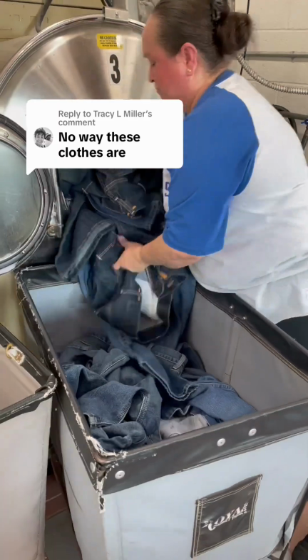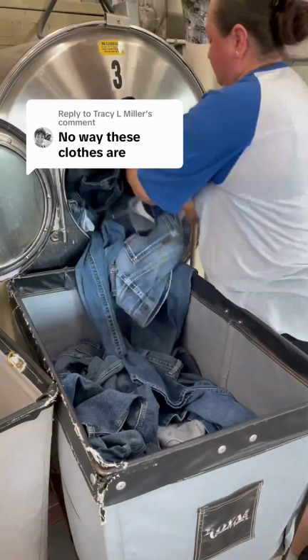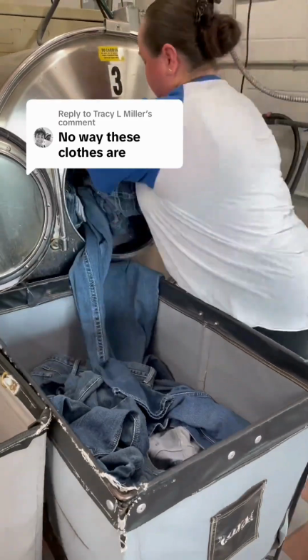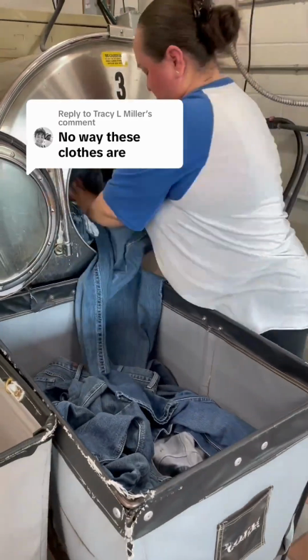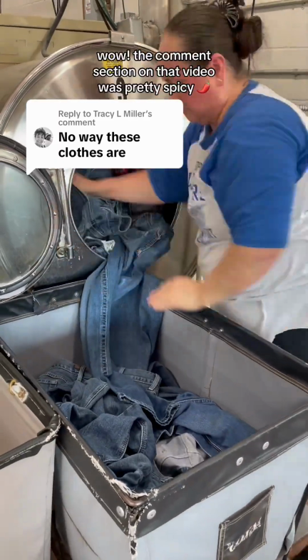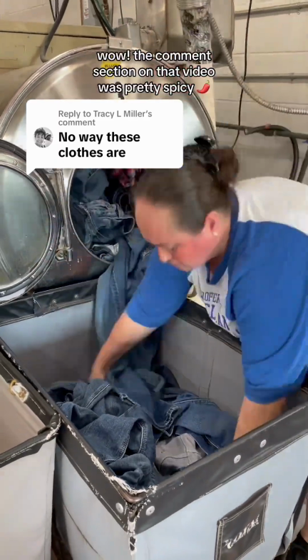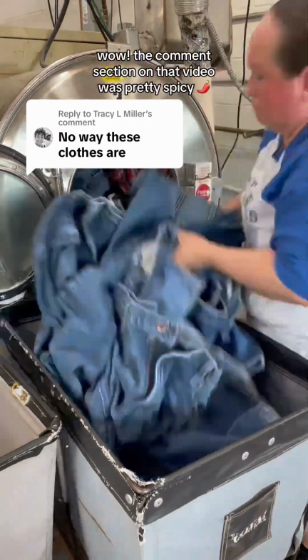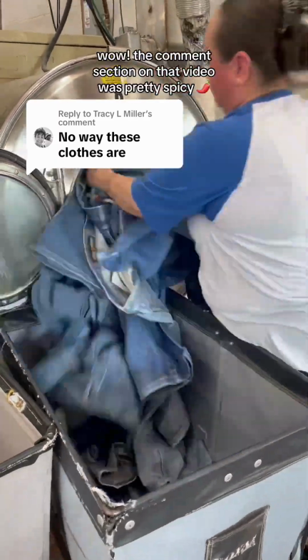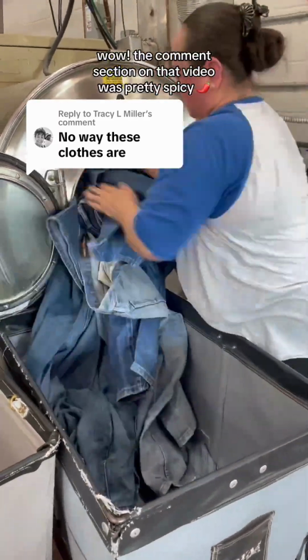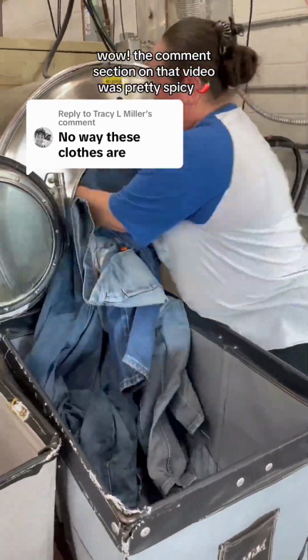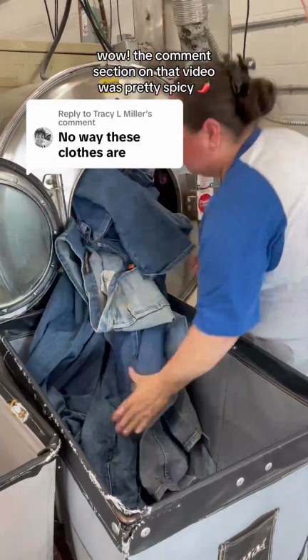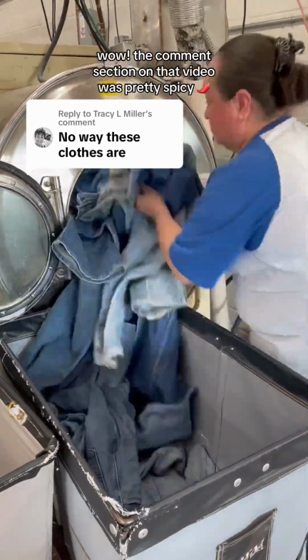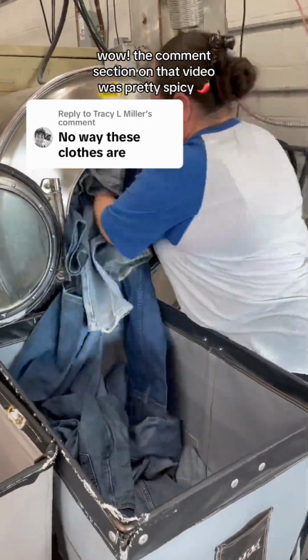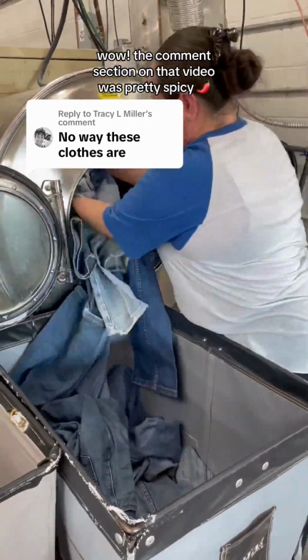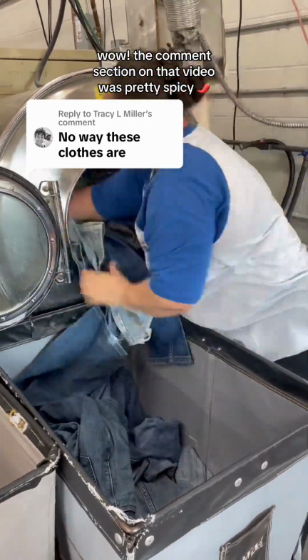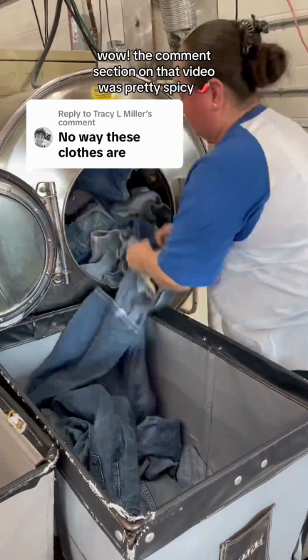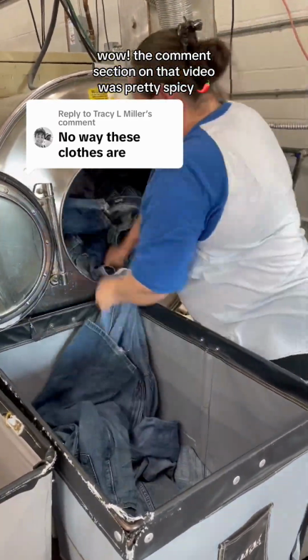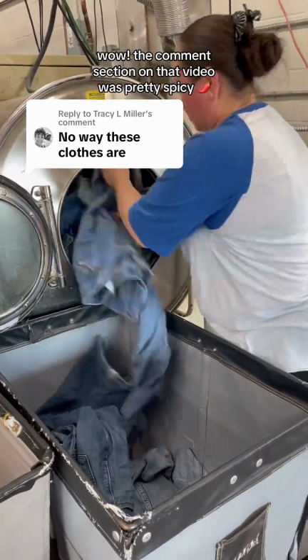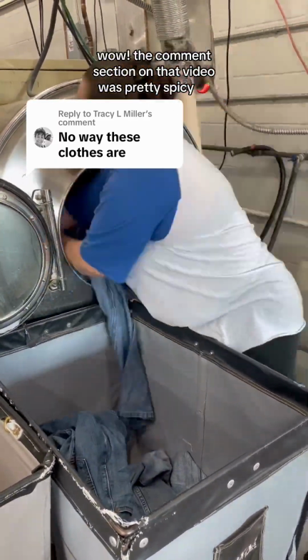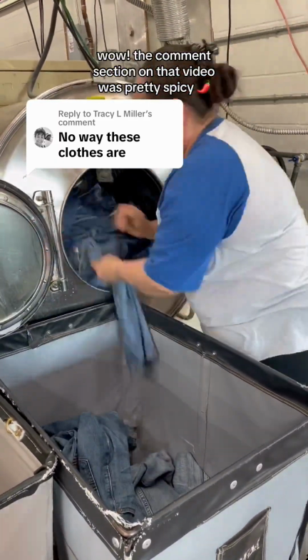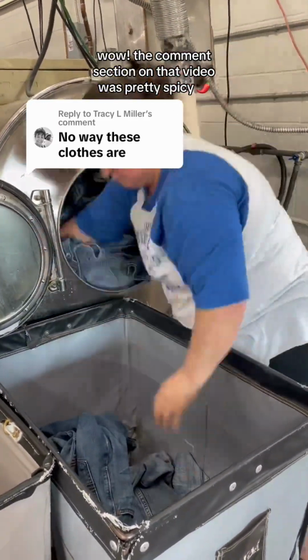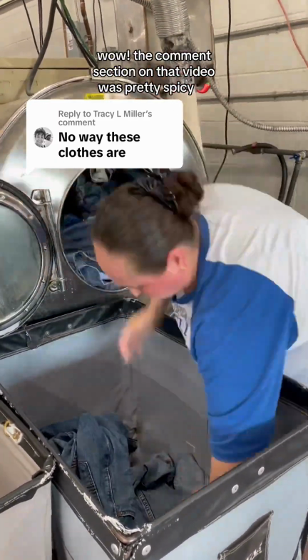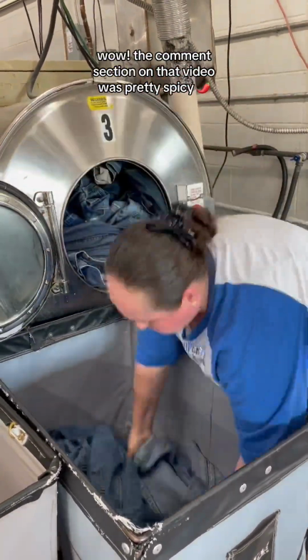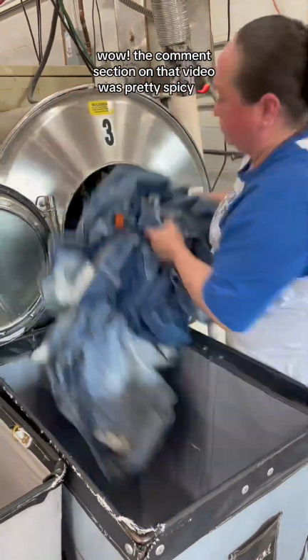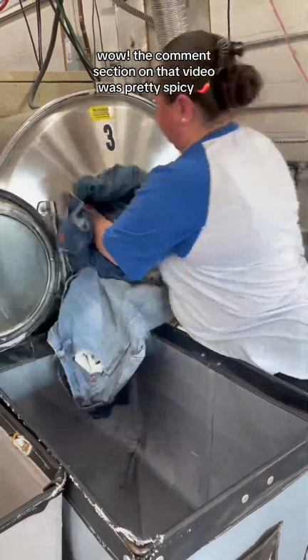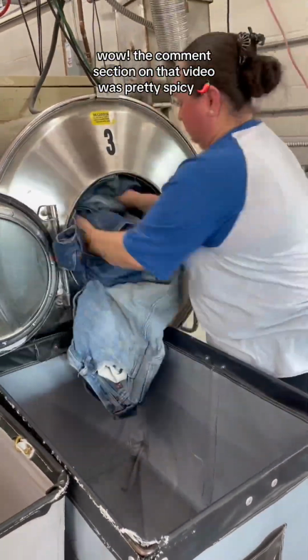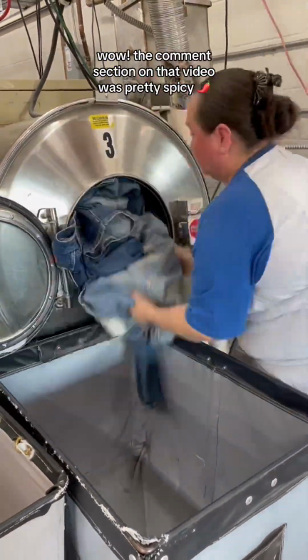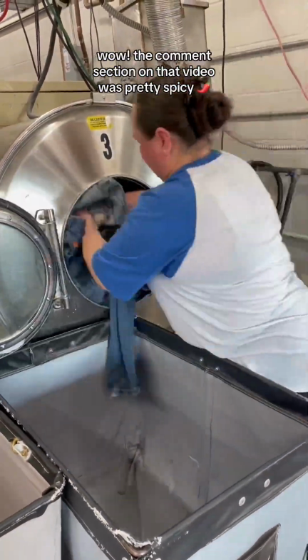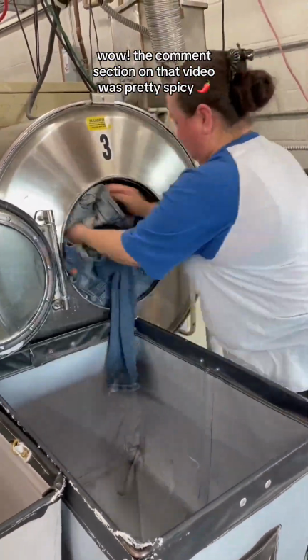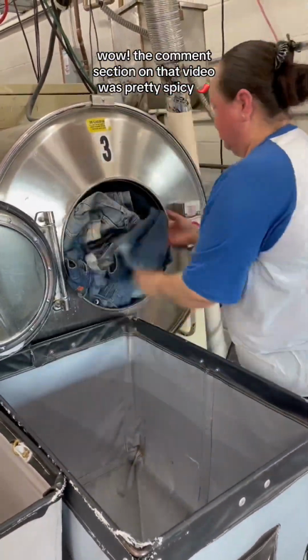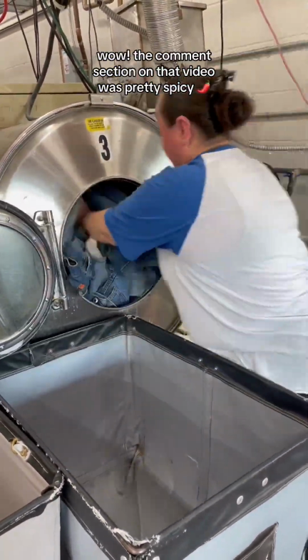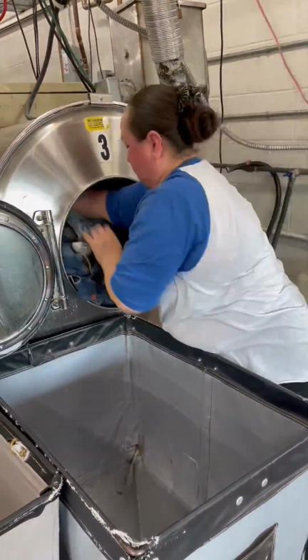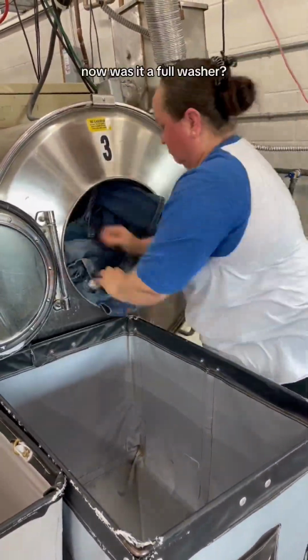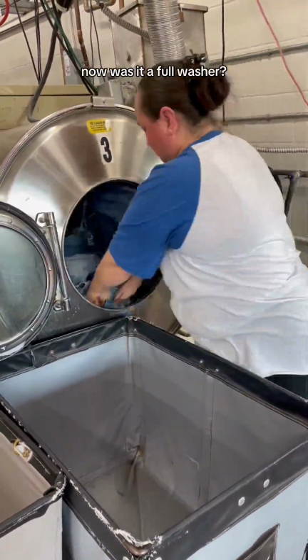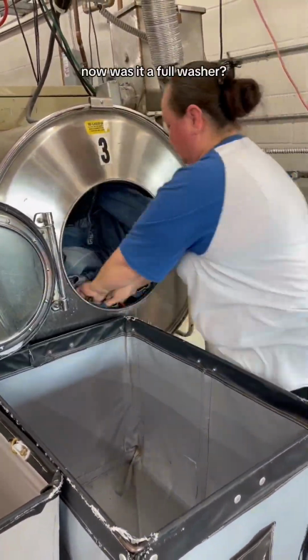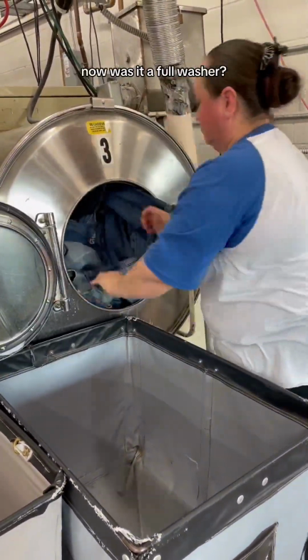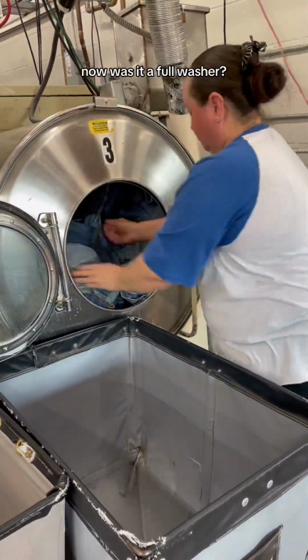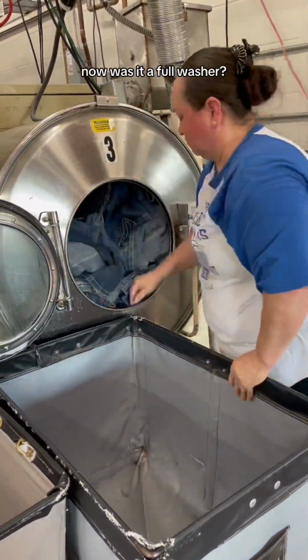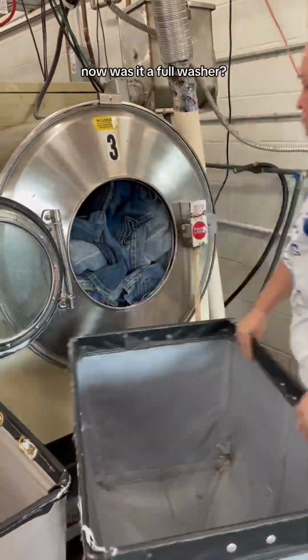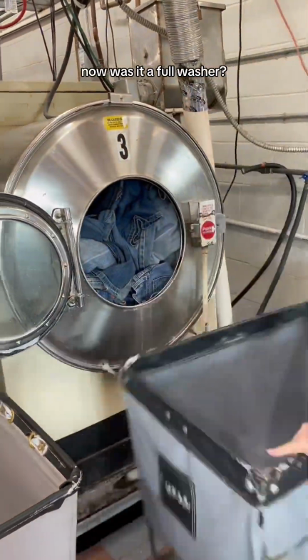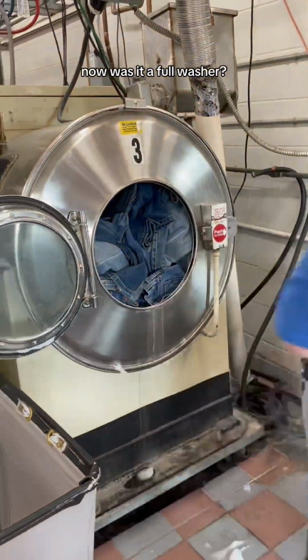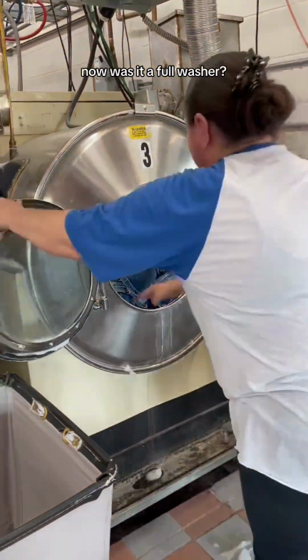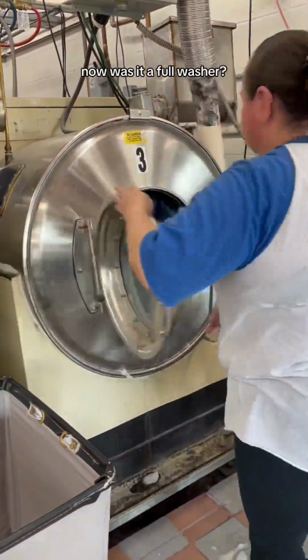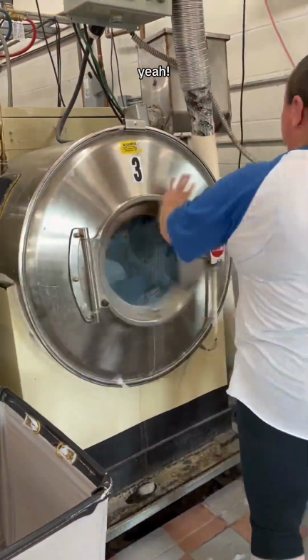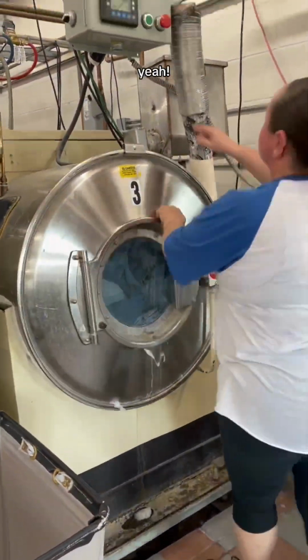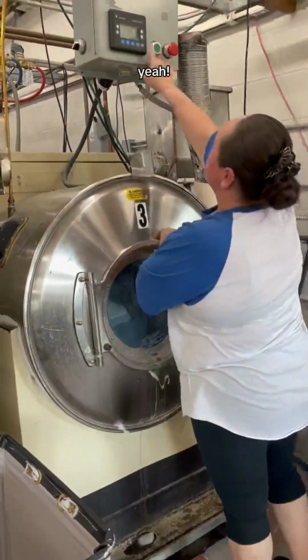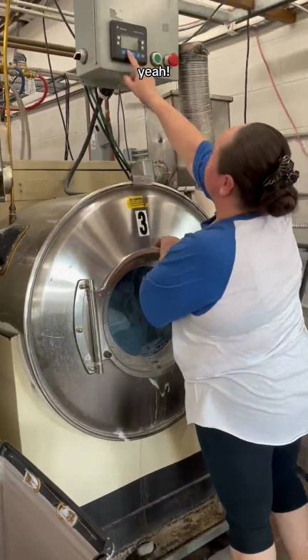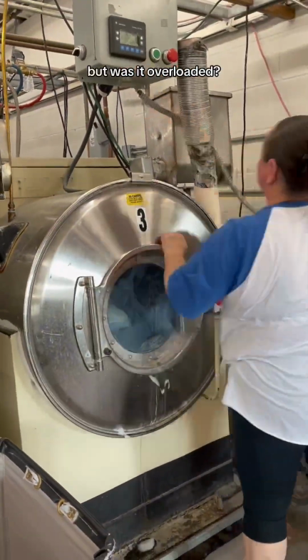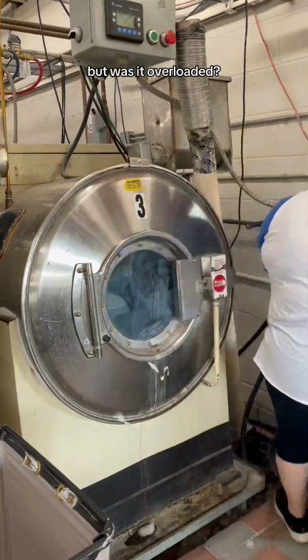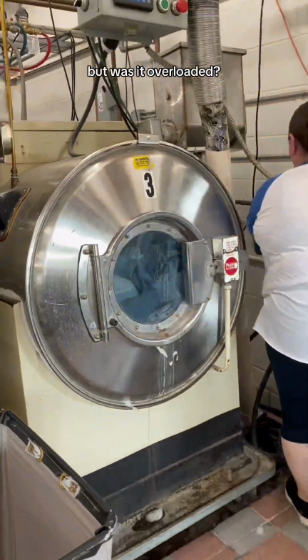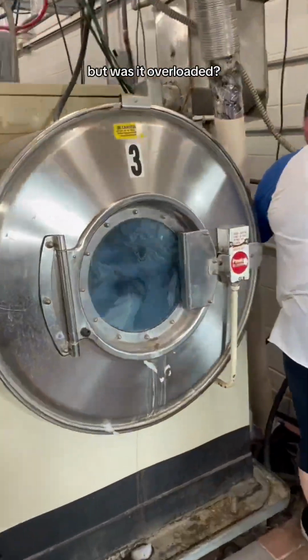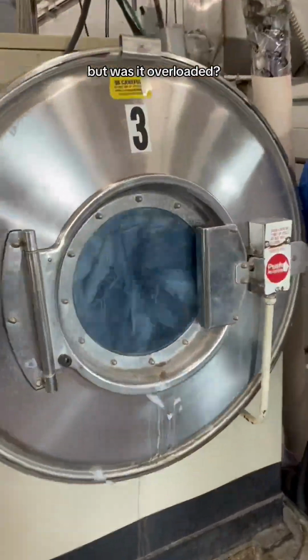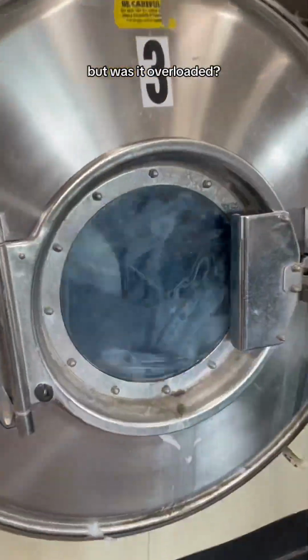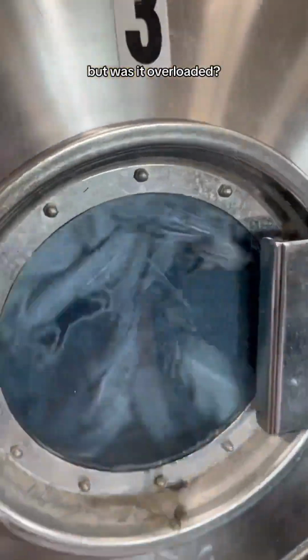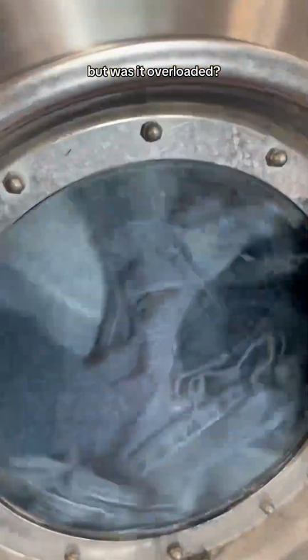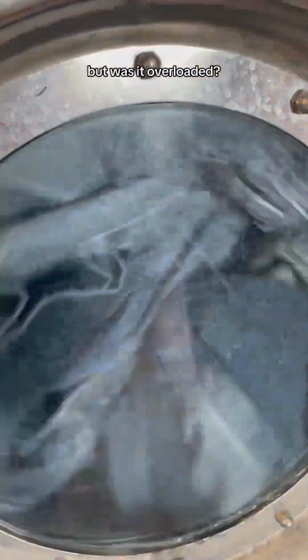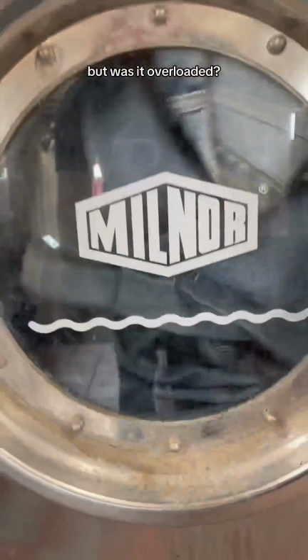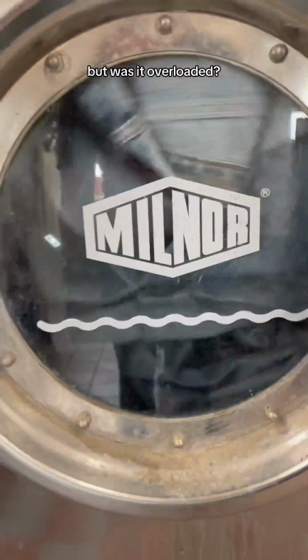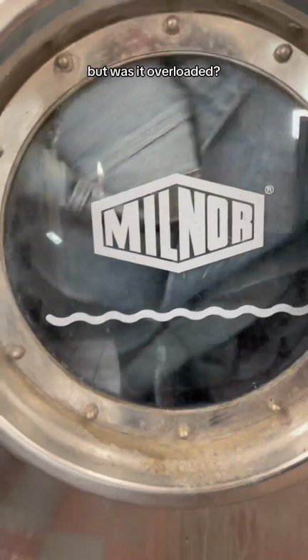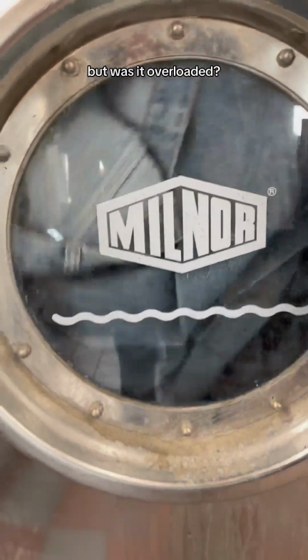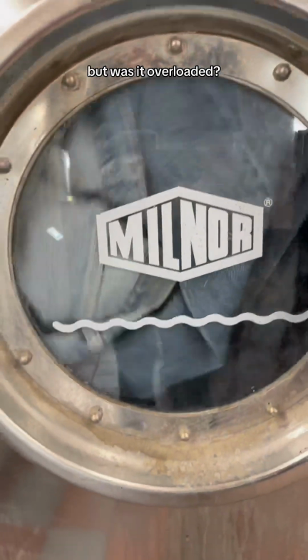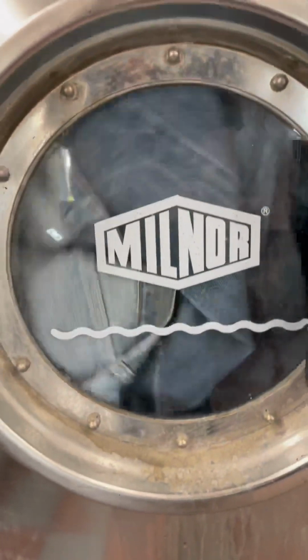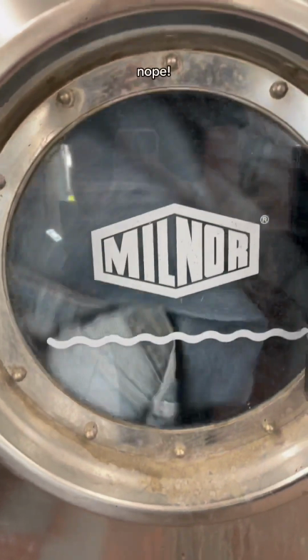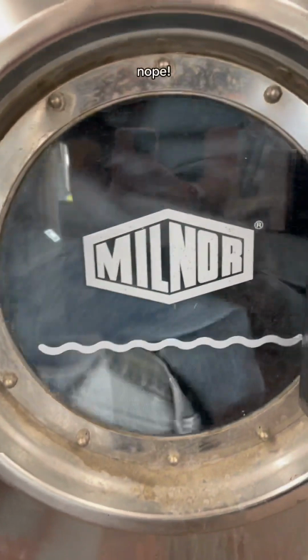Wow, the comment section on that video was pretty spicy. Now was it a full washer? Yeah, but was it overloaded? Nope.